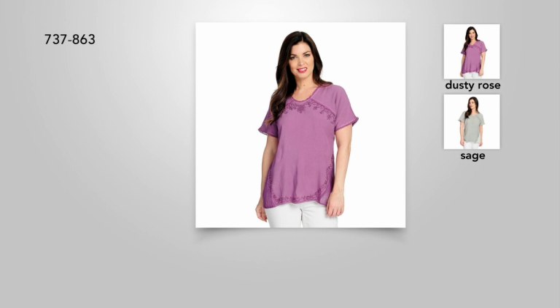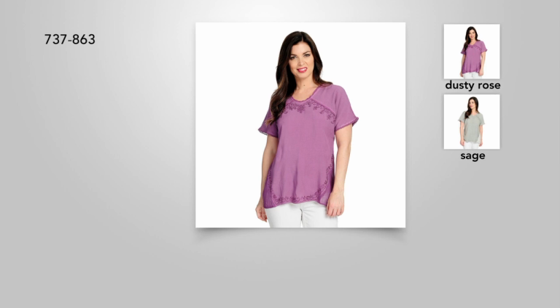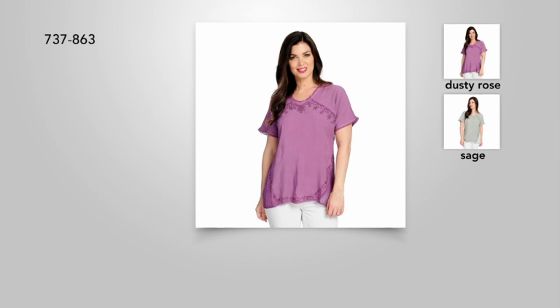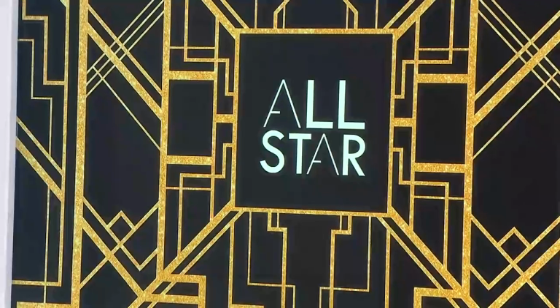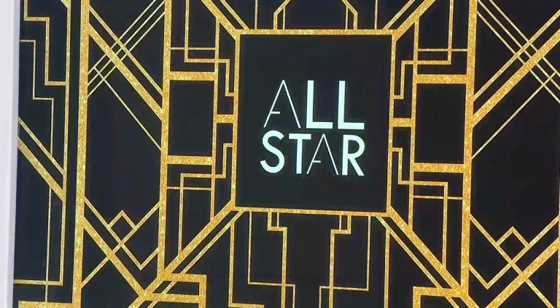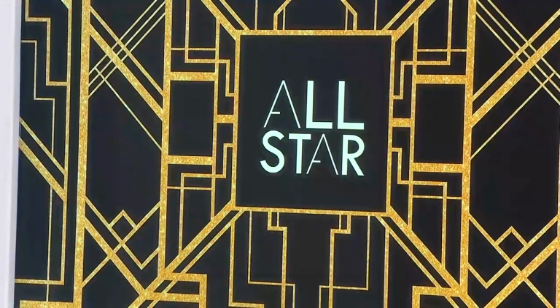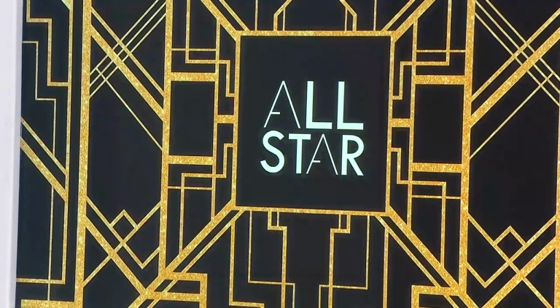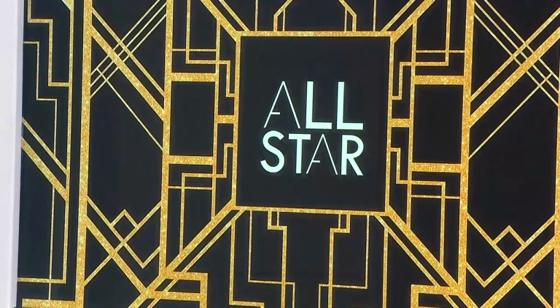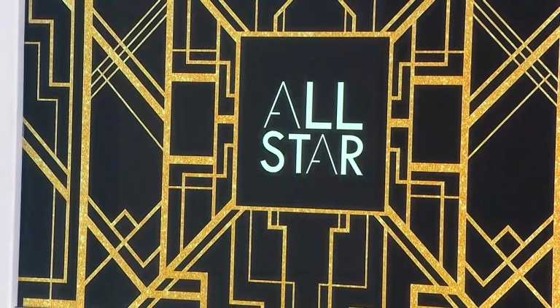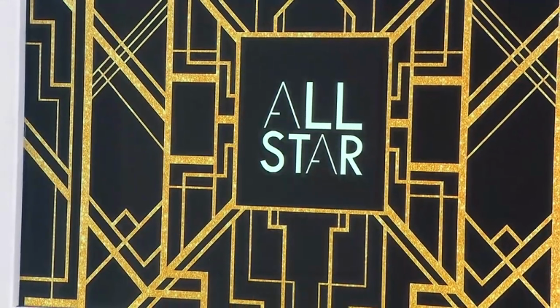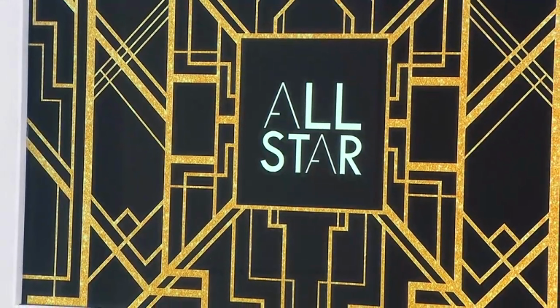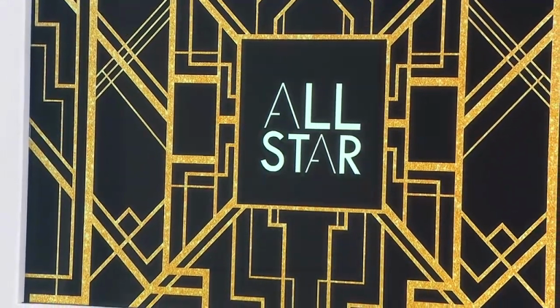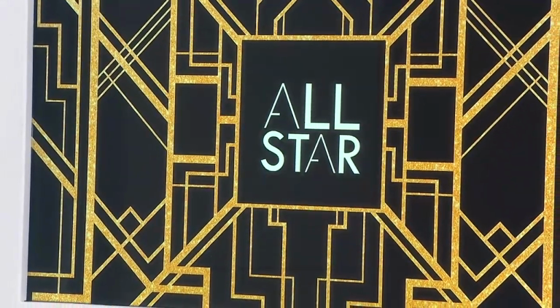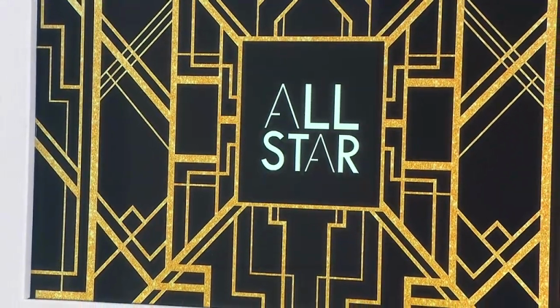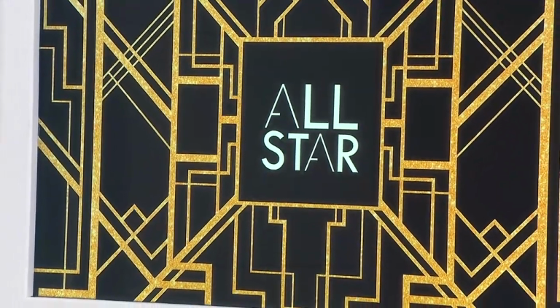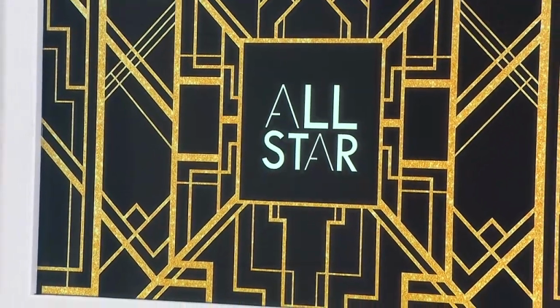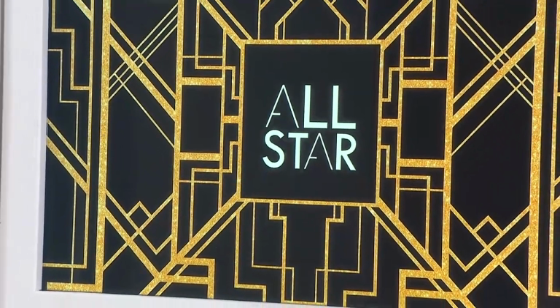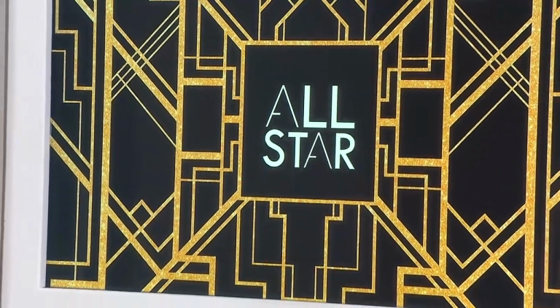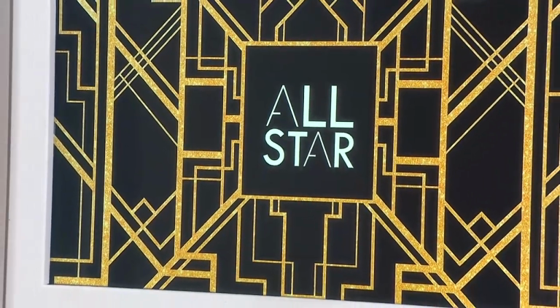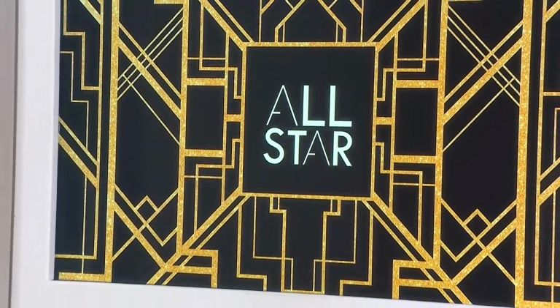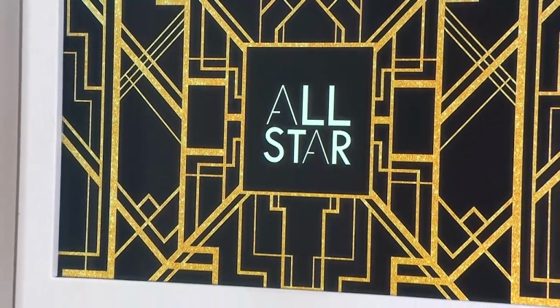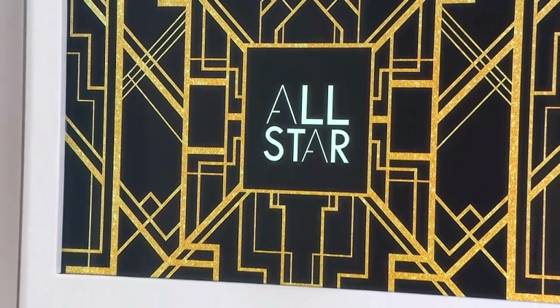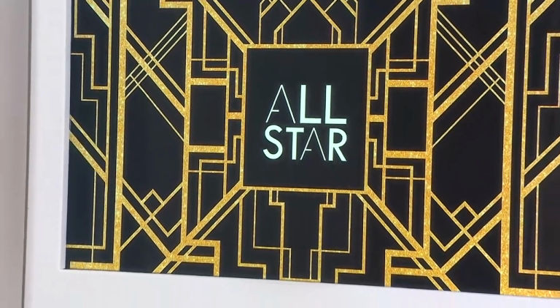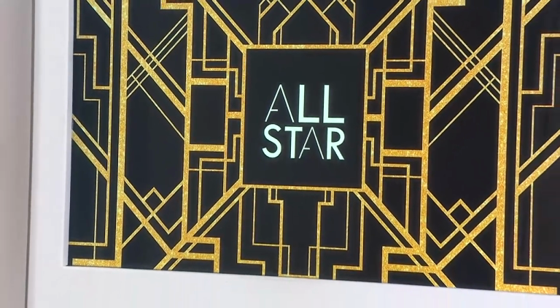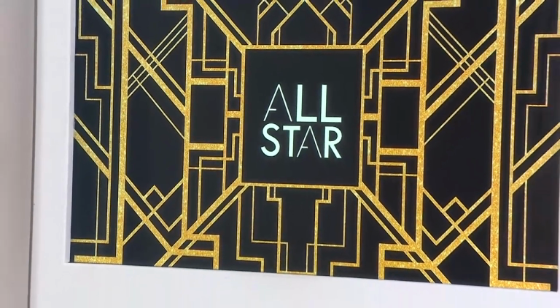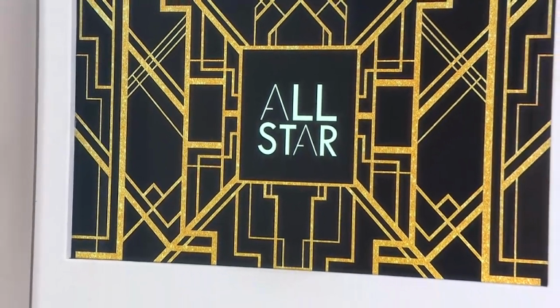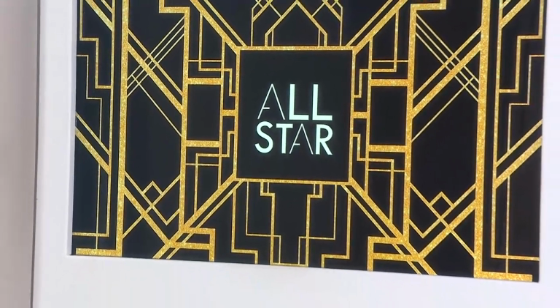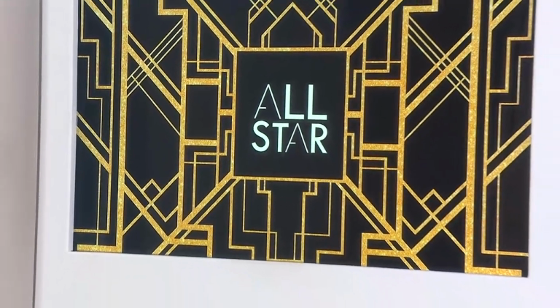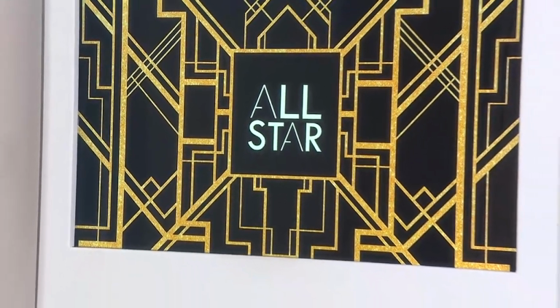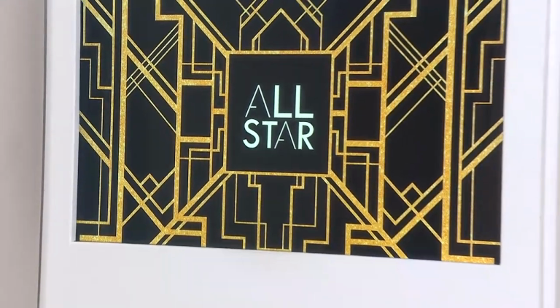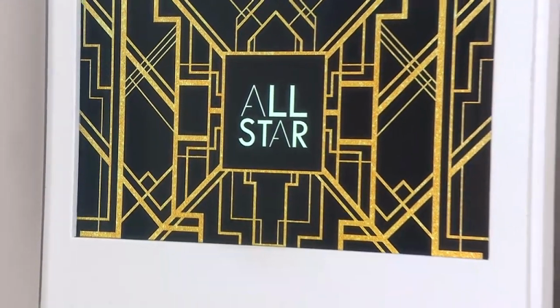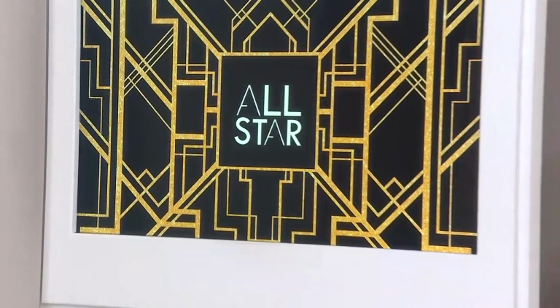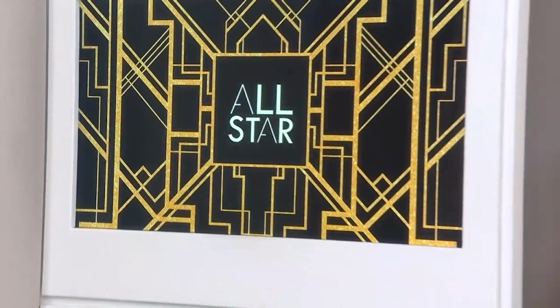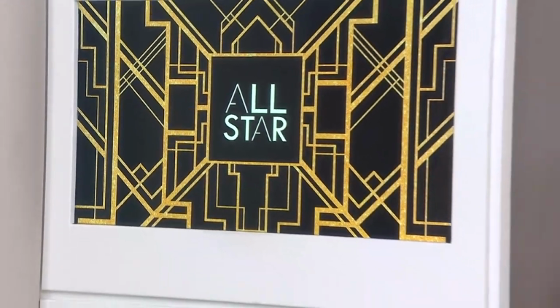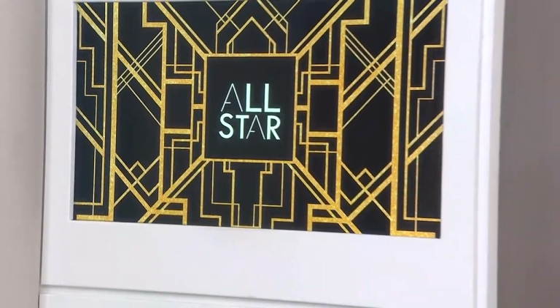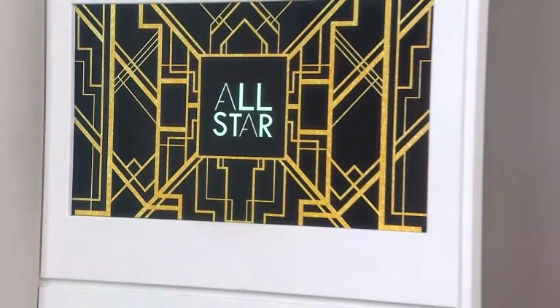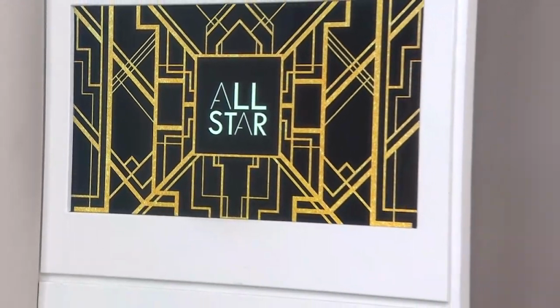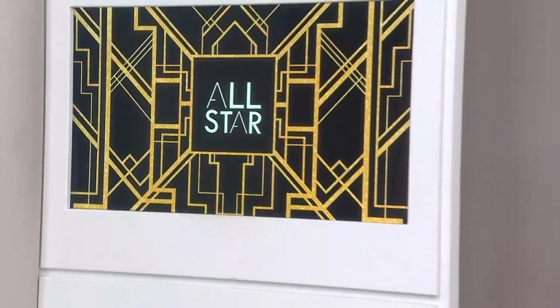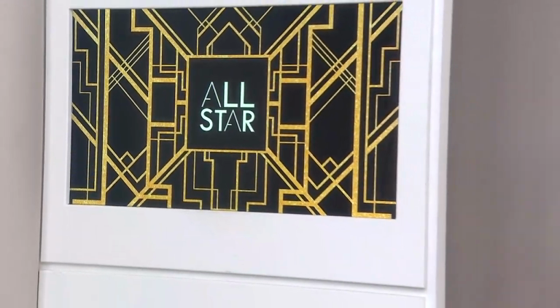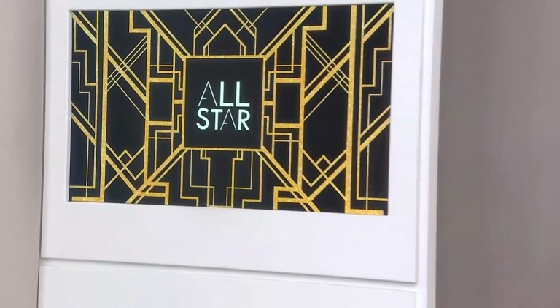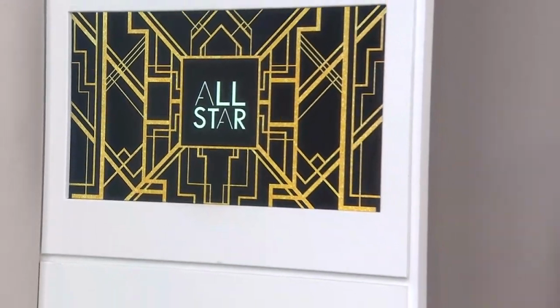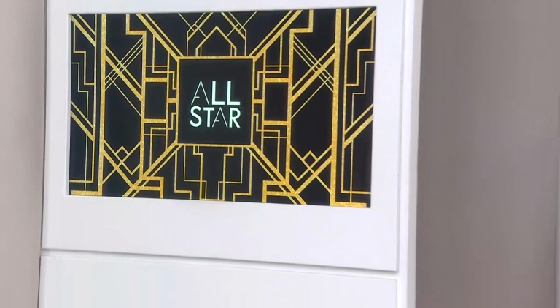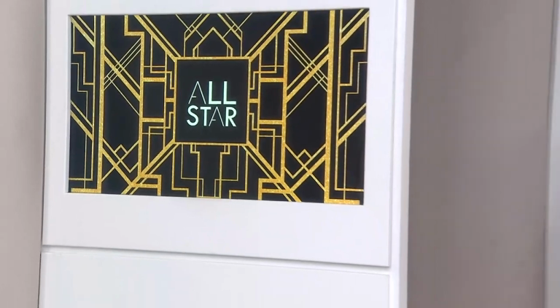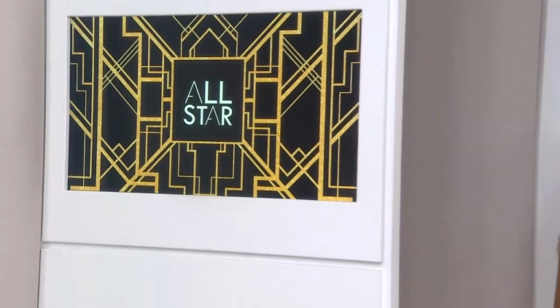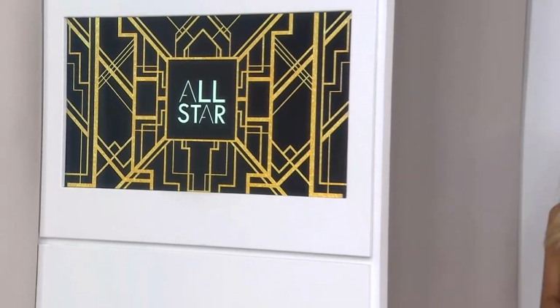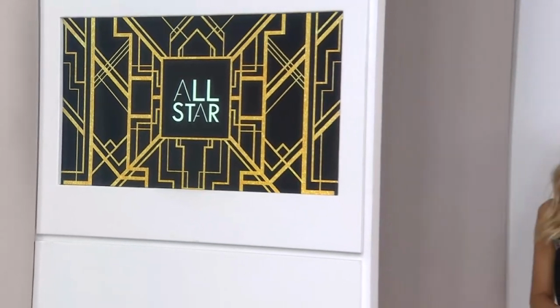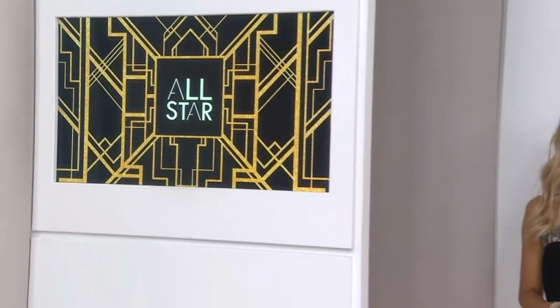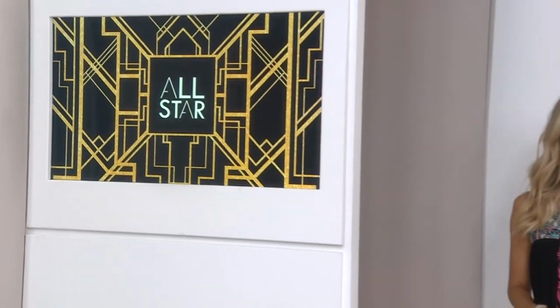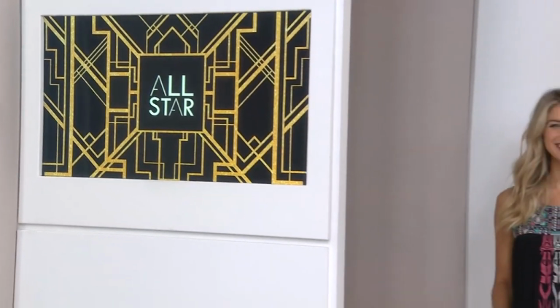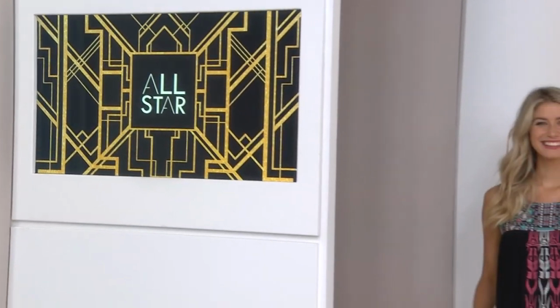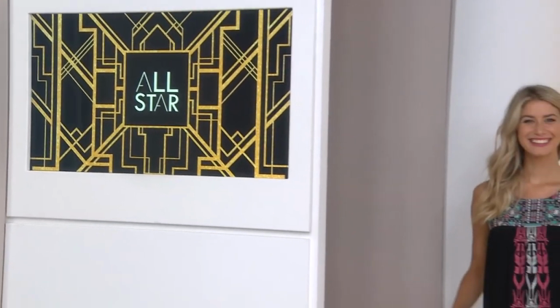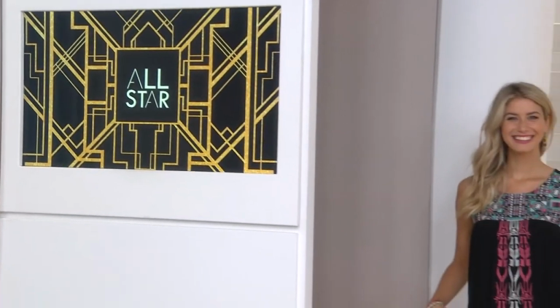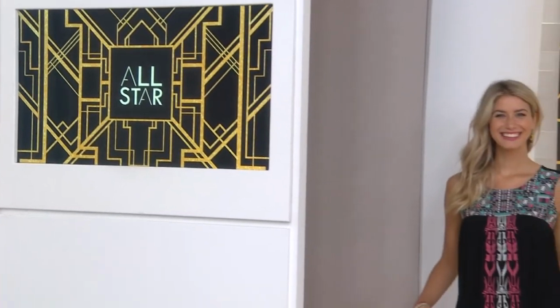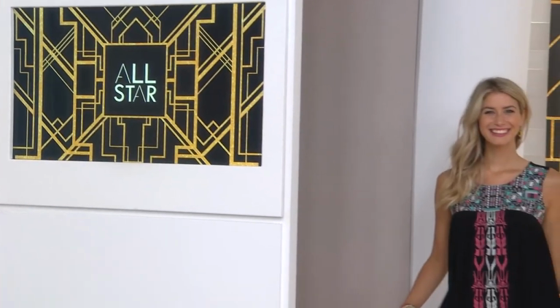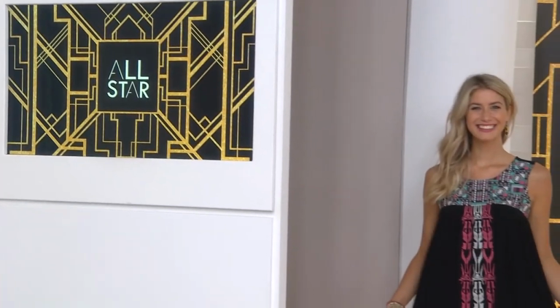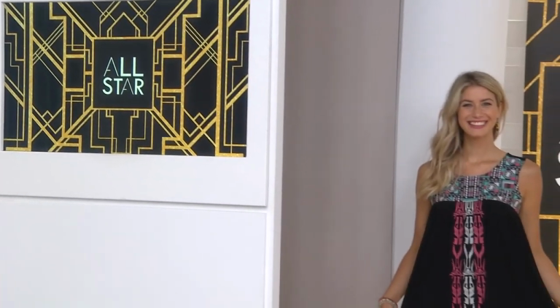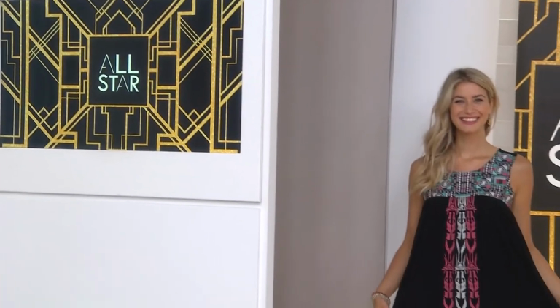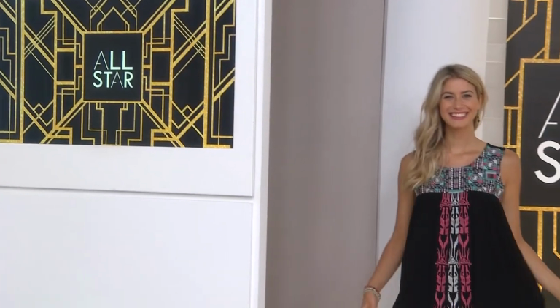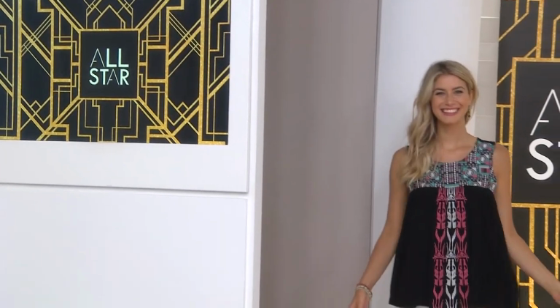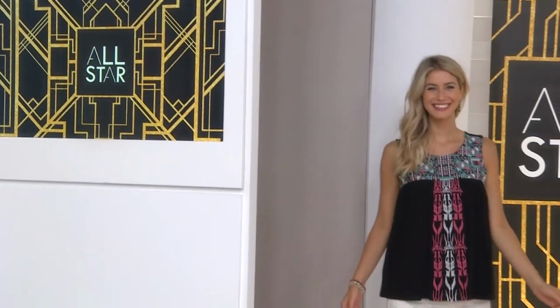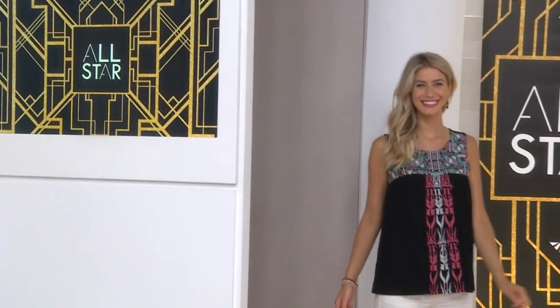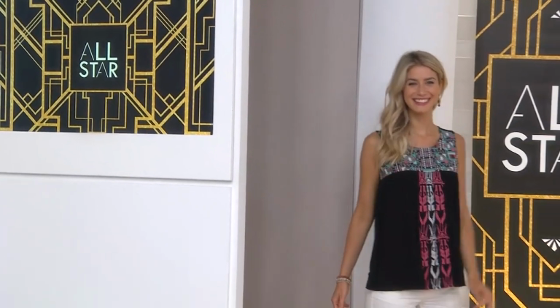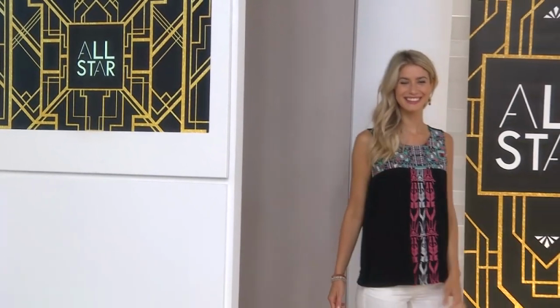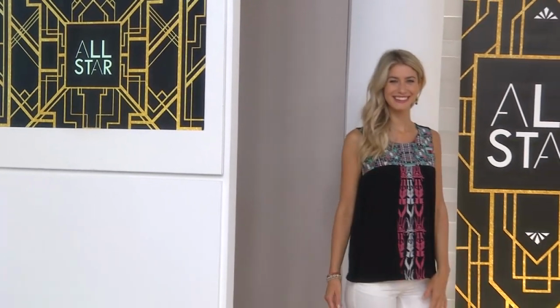You know, that showcases the trend but it's all in a tonal story. Kind of subtle. Oh, isn't that pretty. Adorbs.